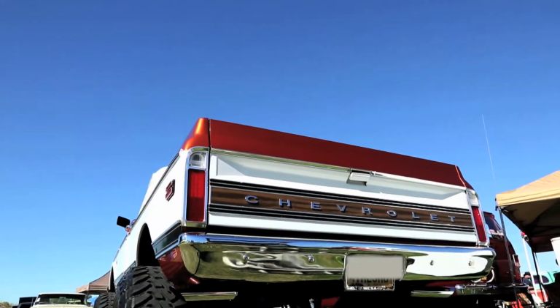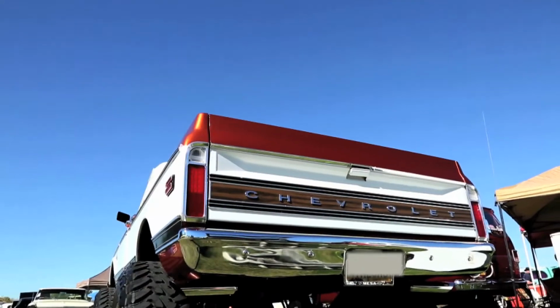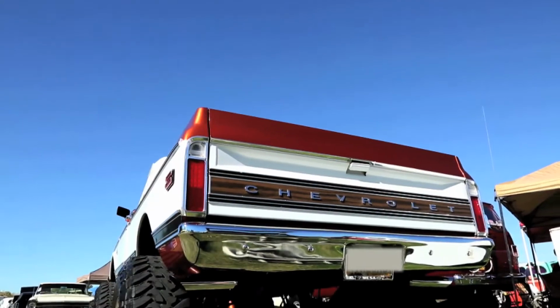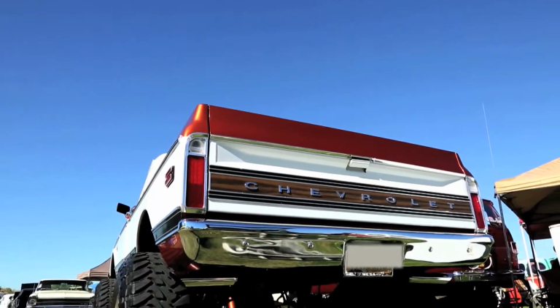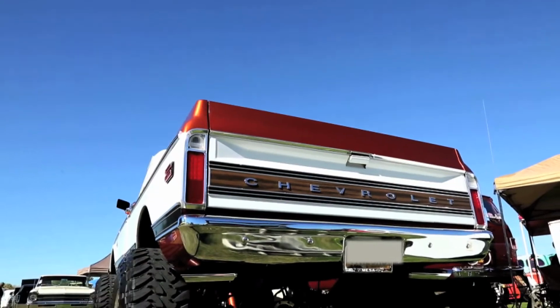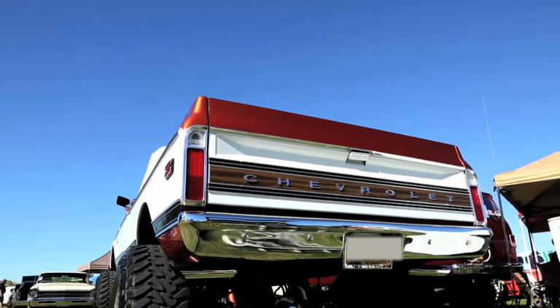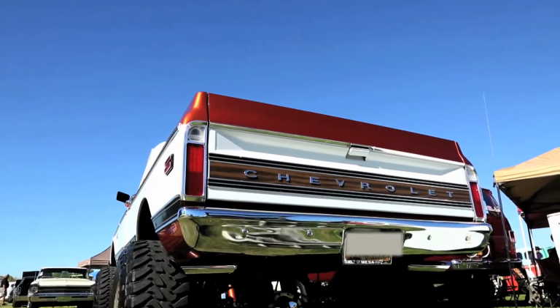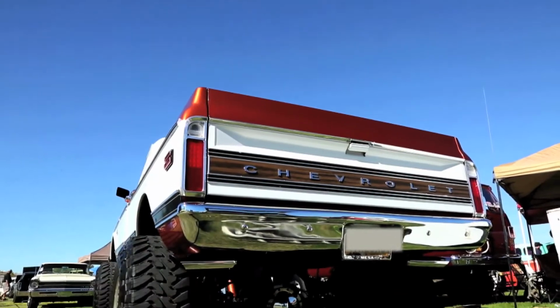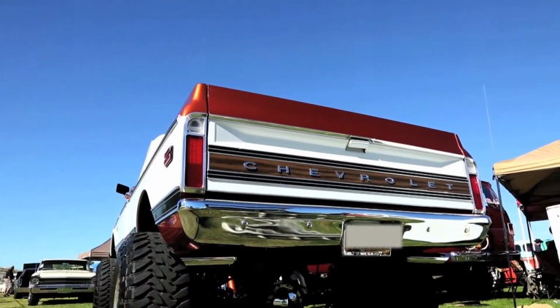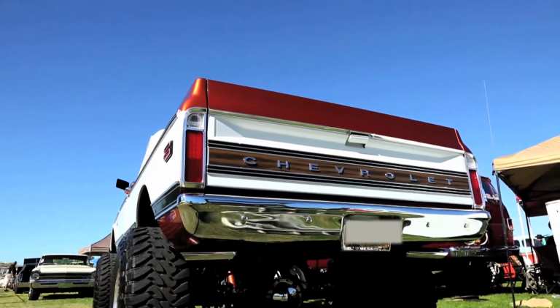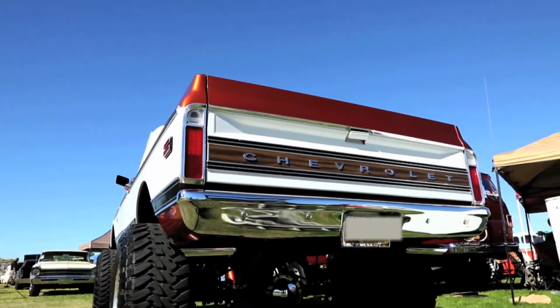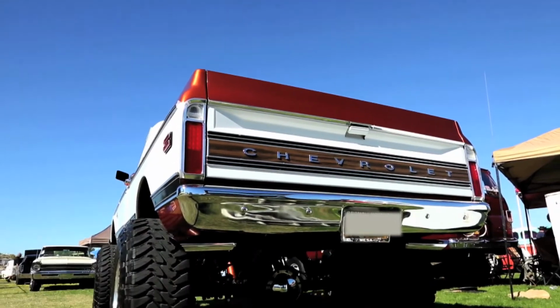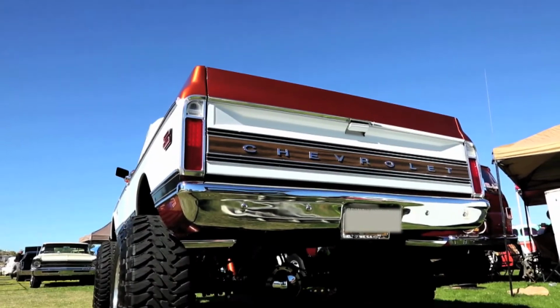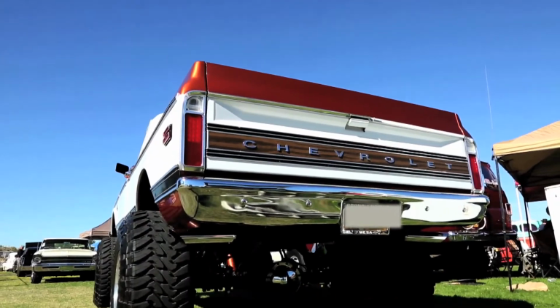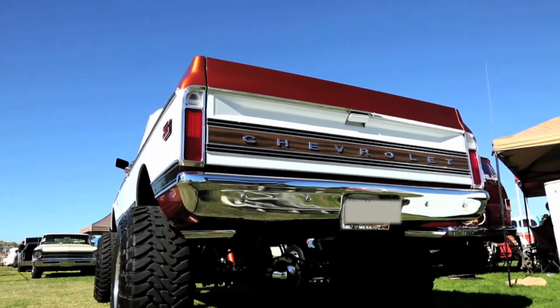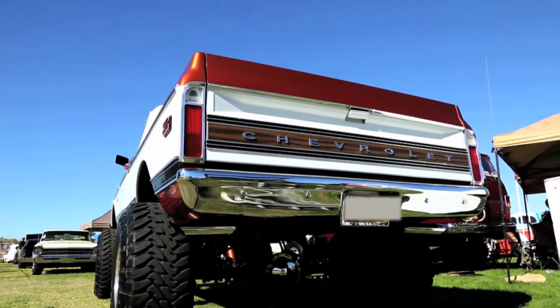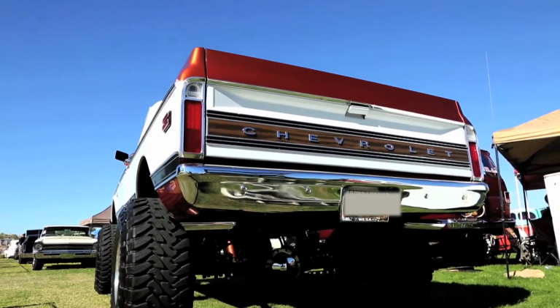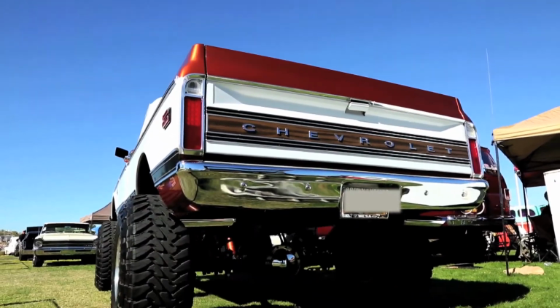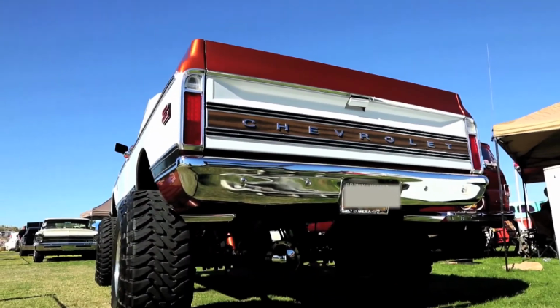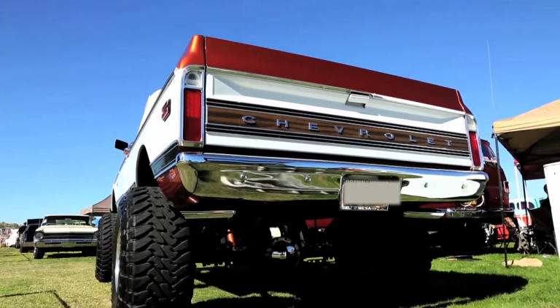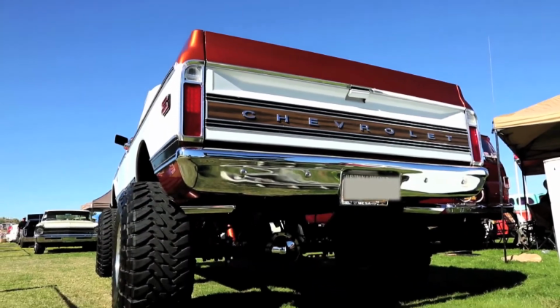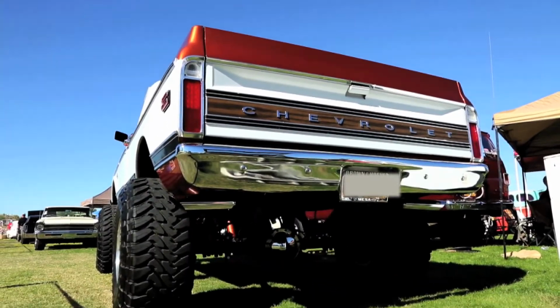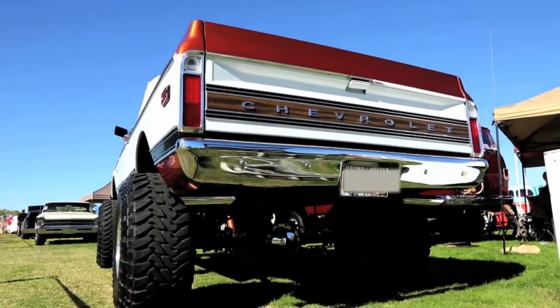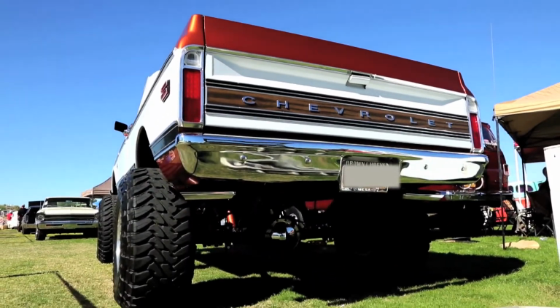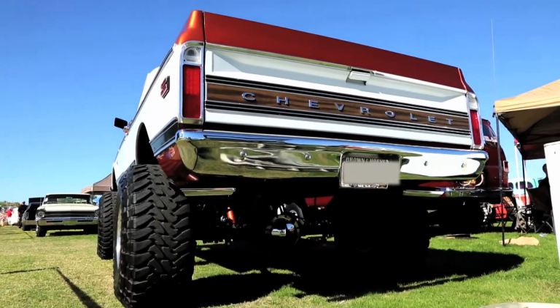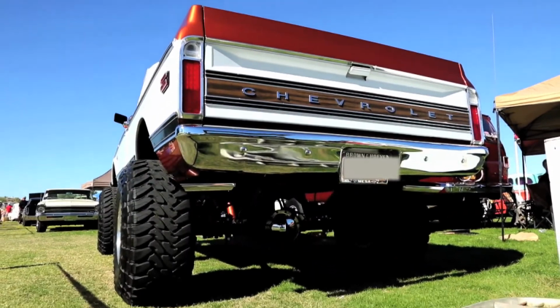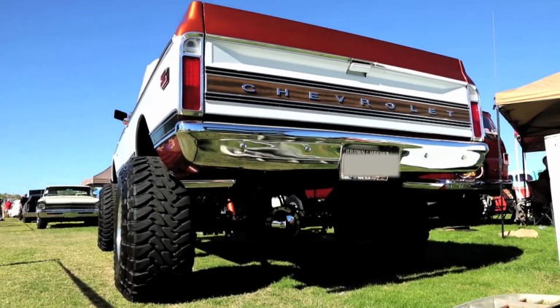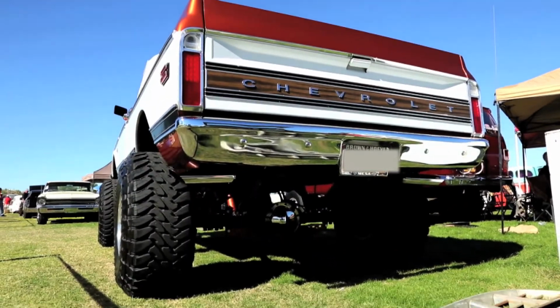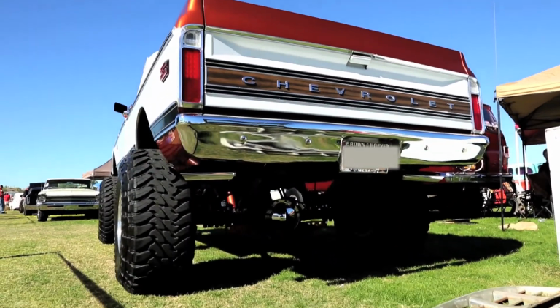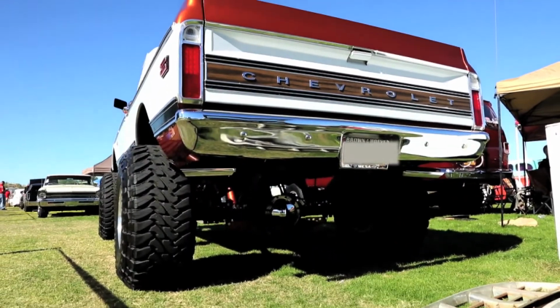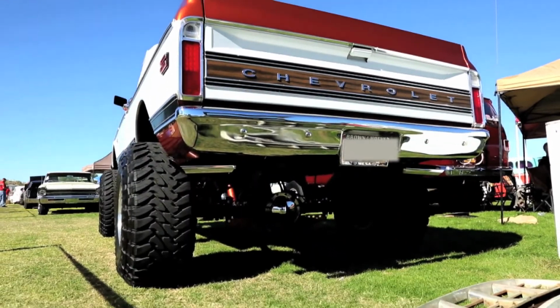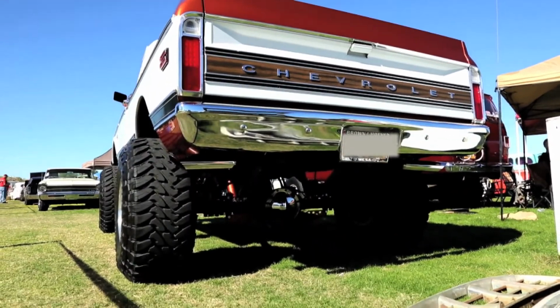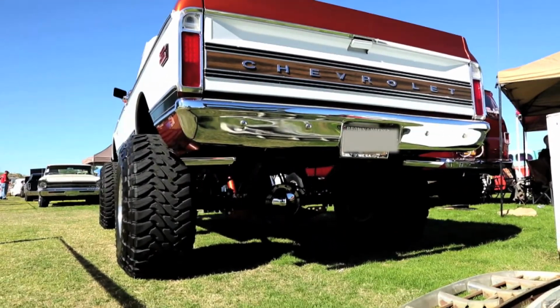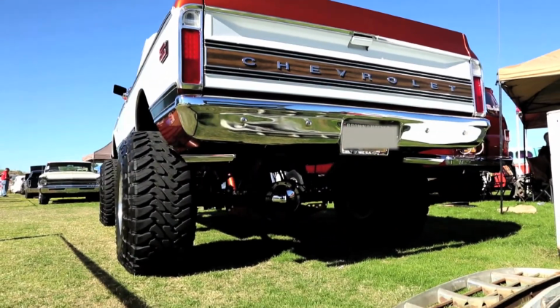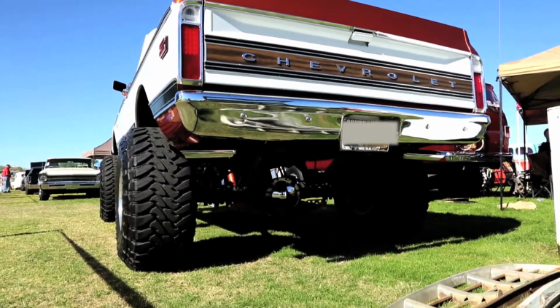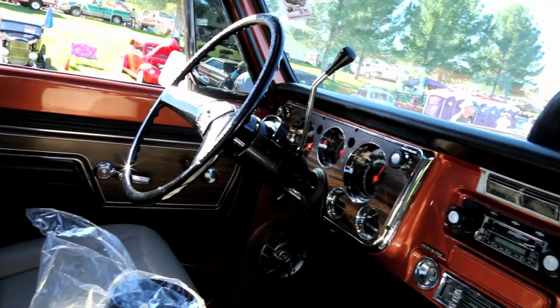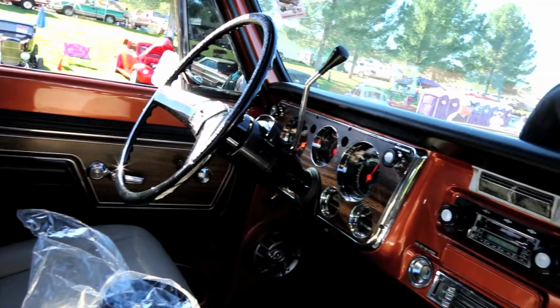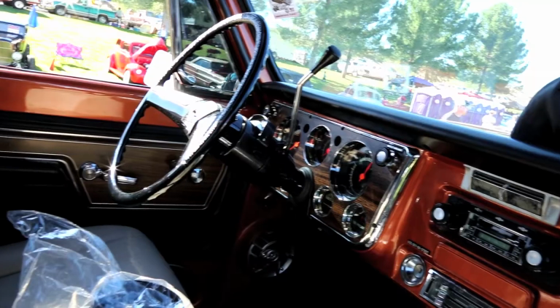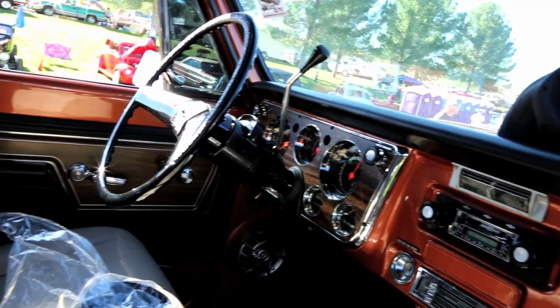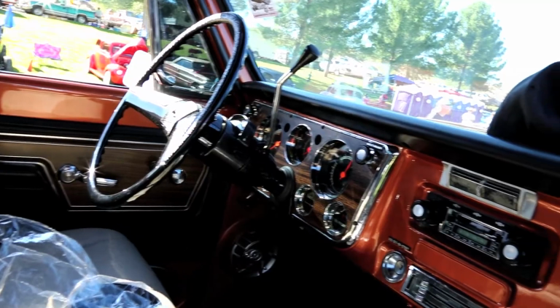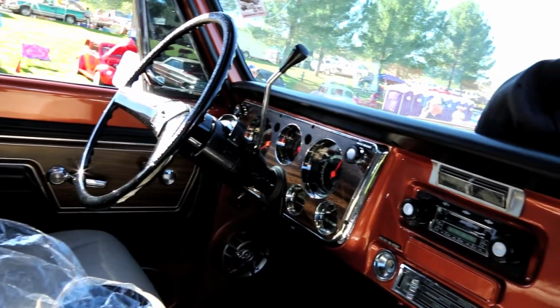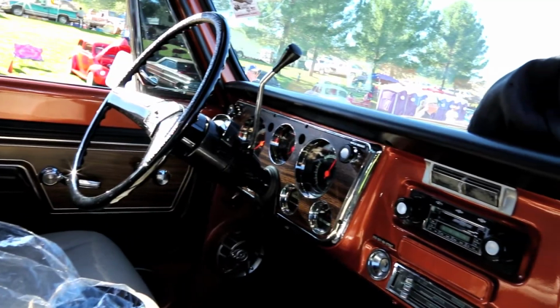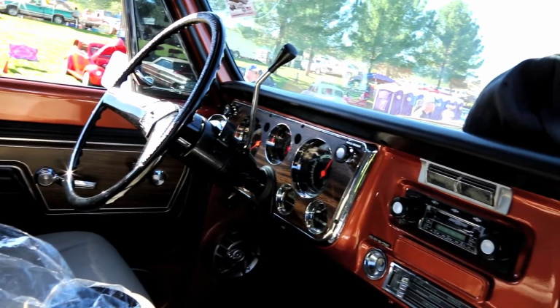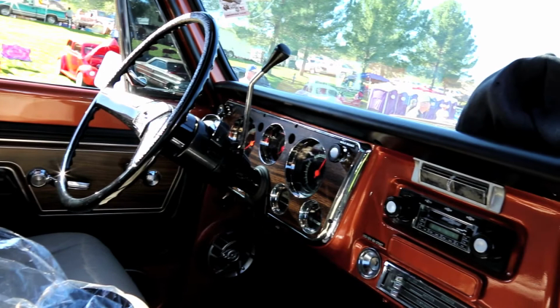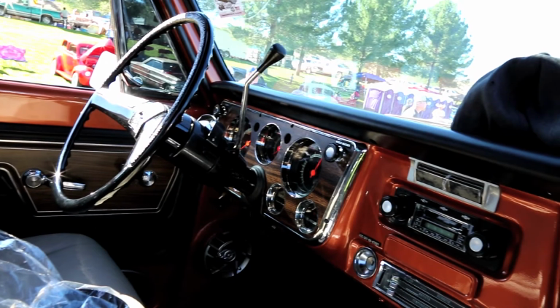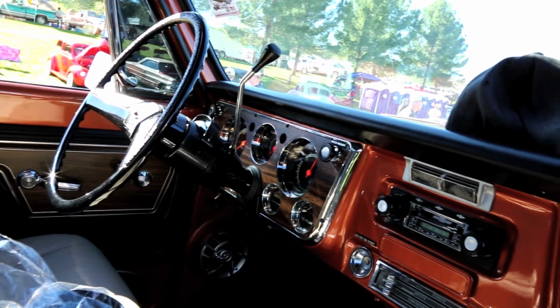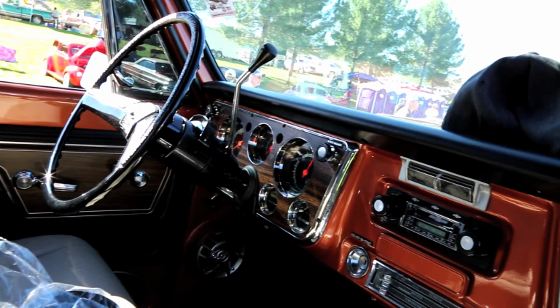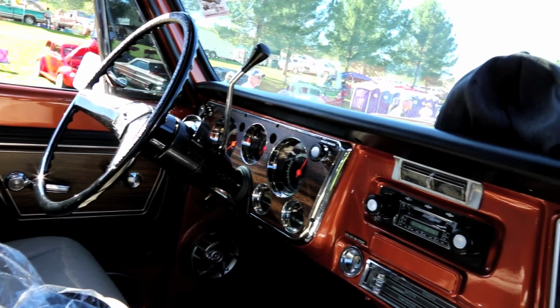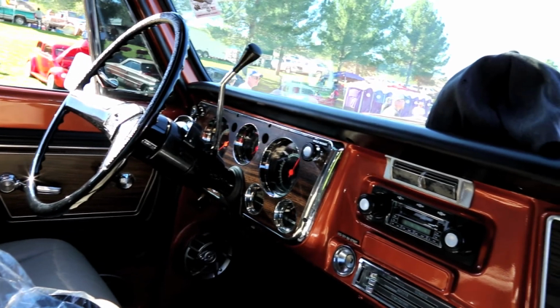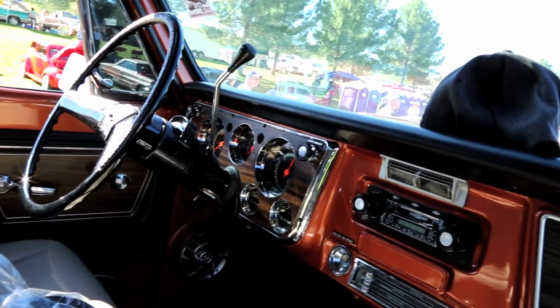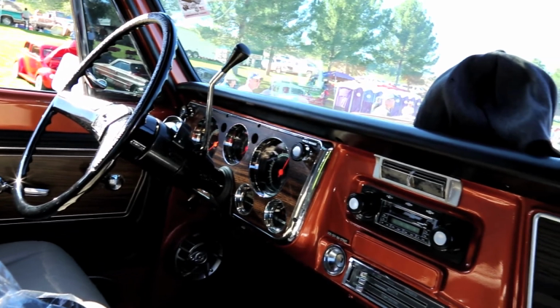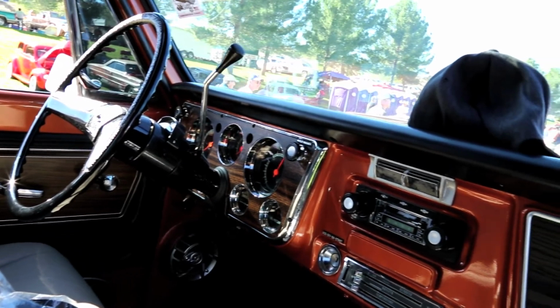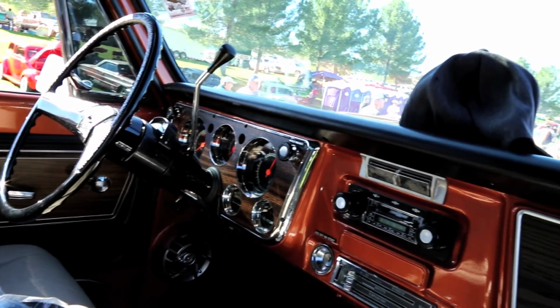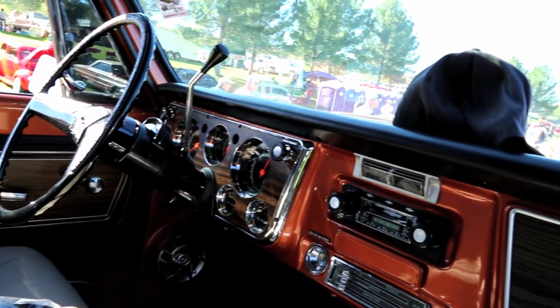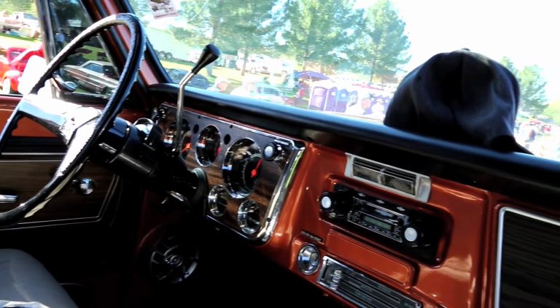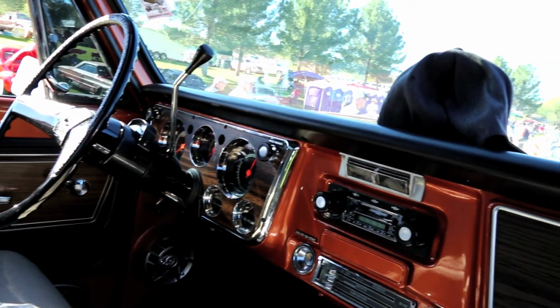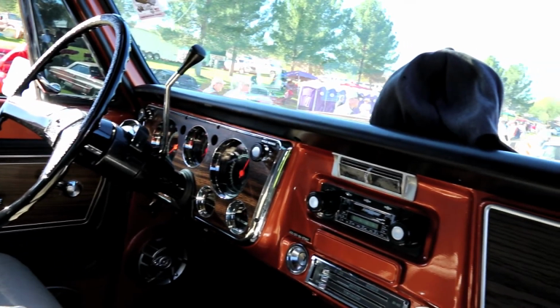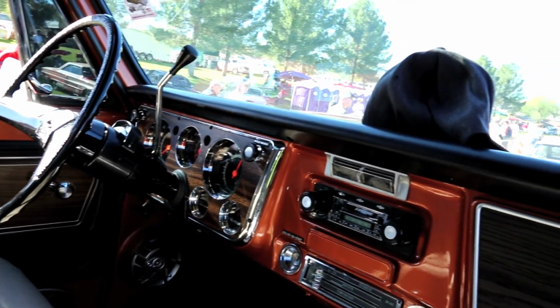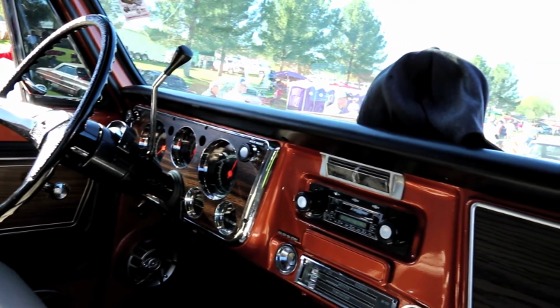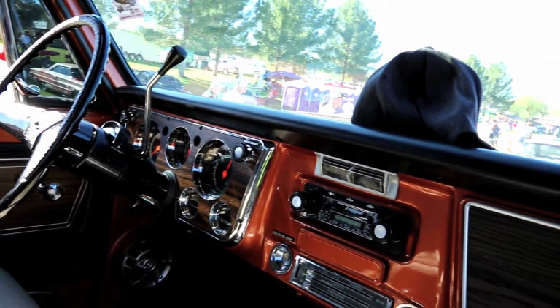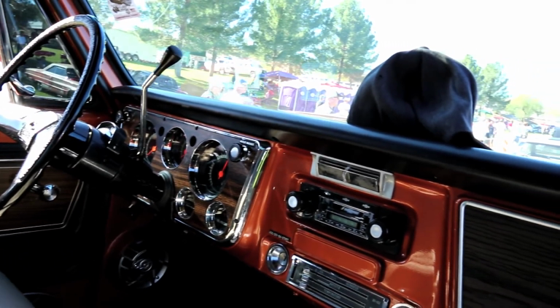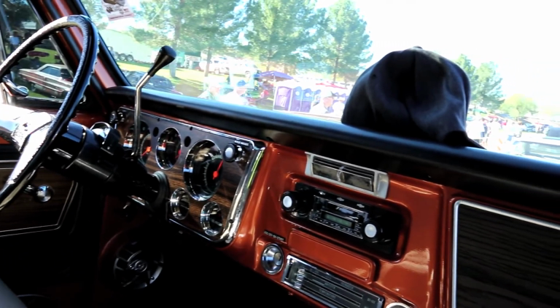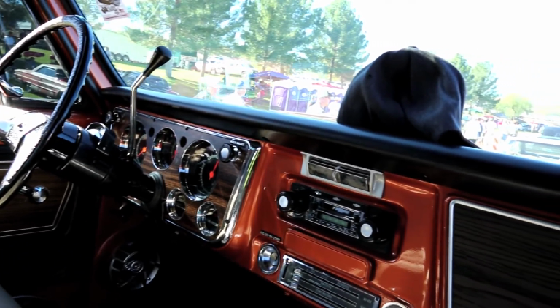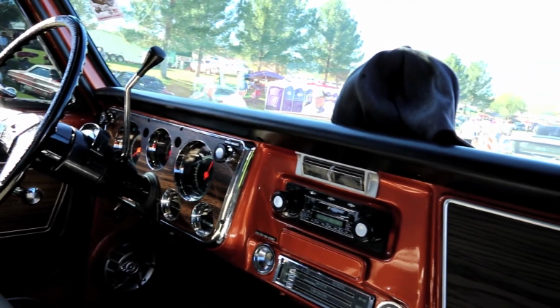It was in excellent condition — it had about 60,000 miles on it when I got it from my dad. It is the original 350 engine and 350 transmission.